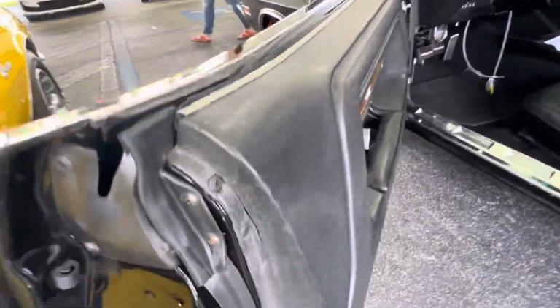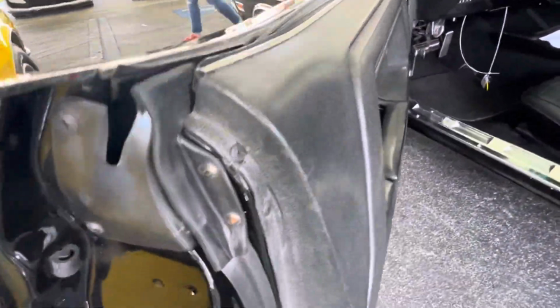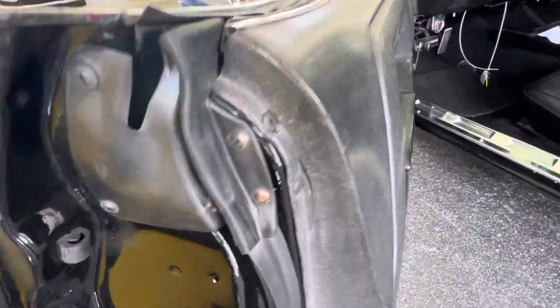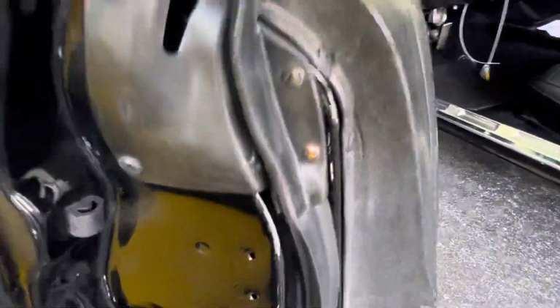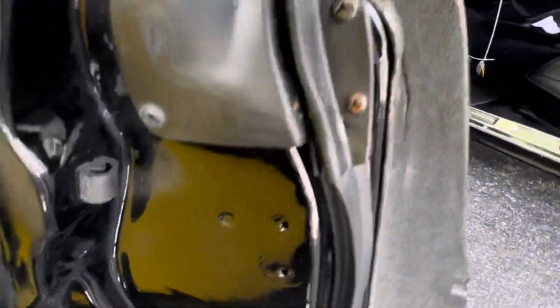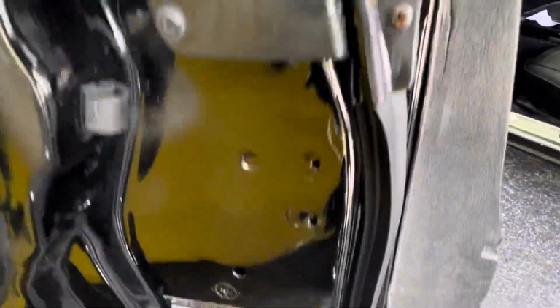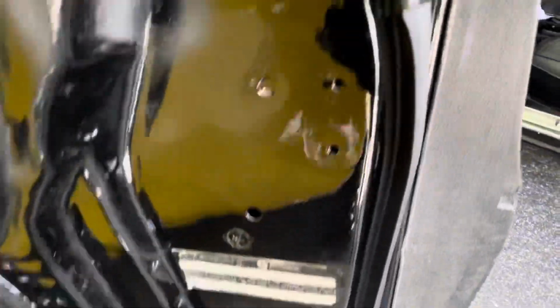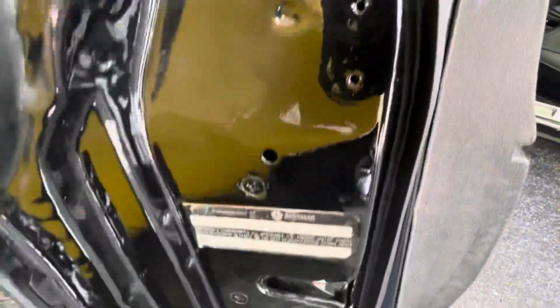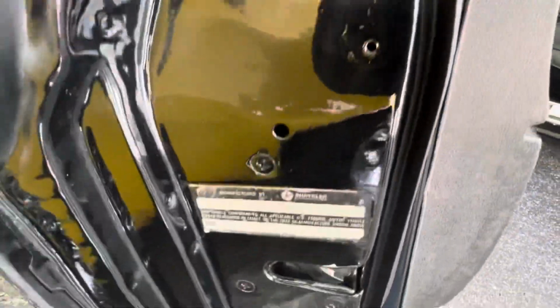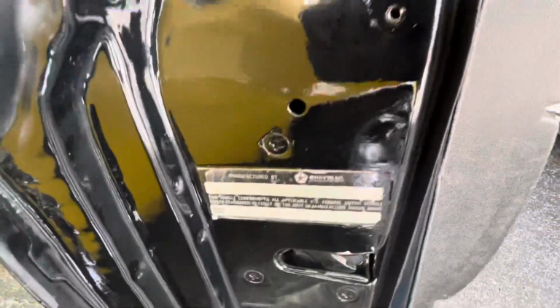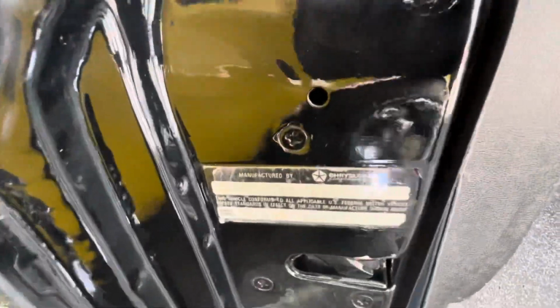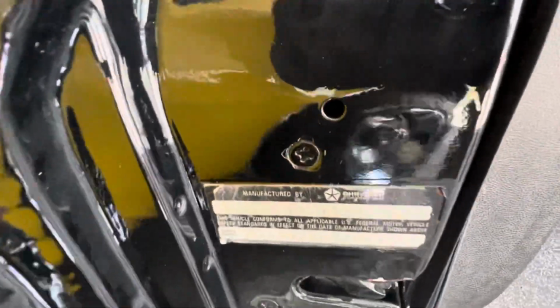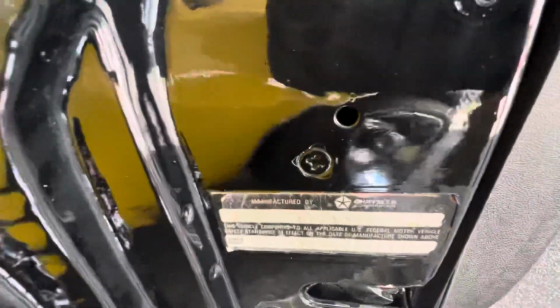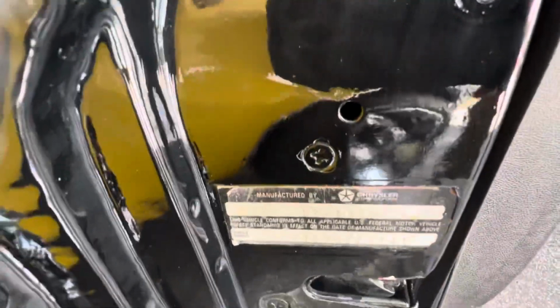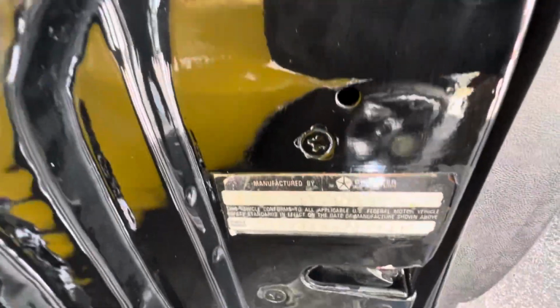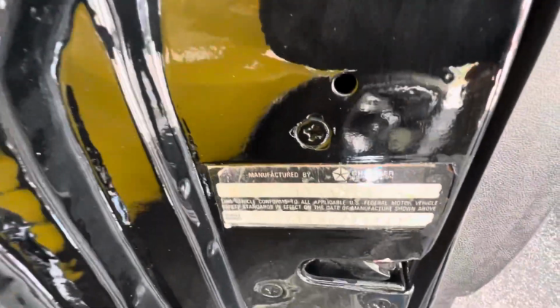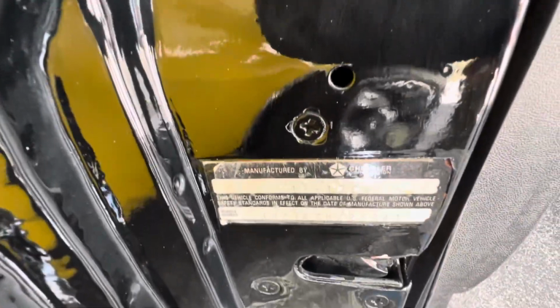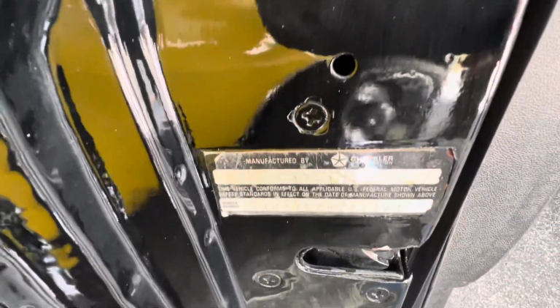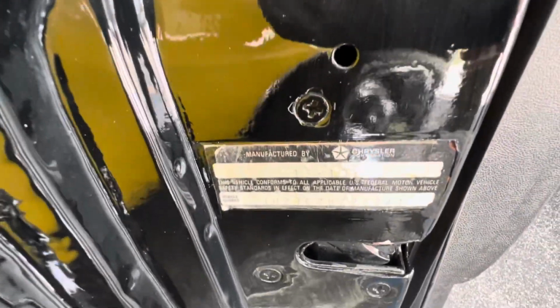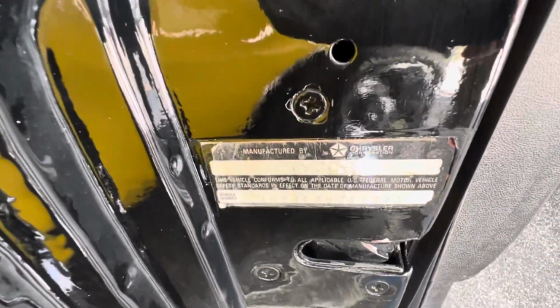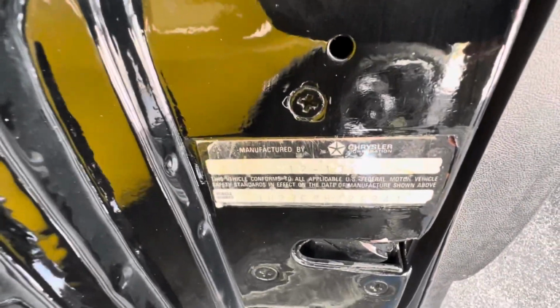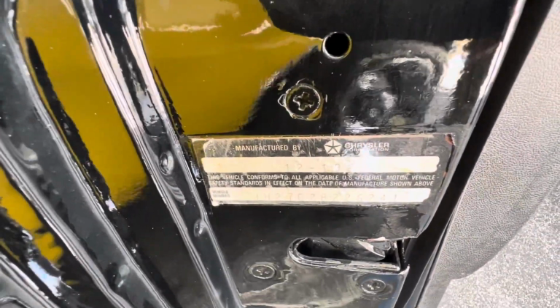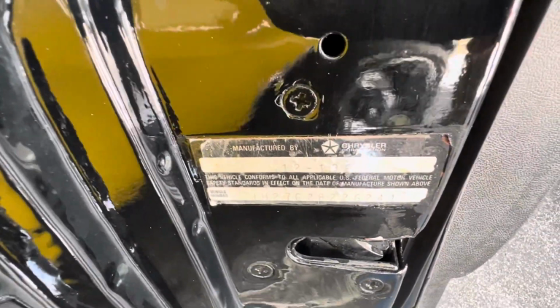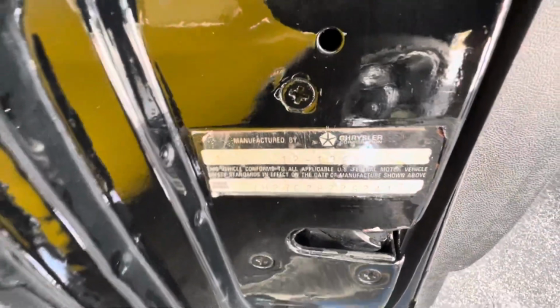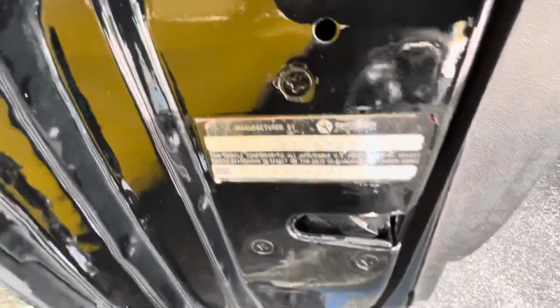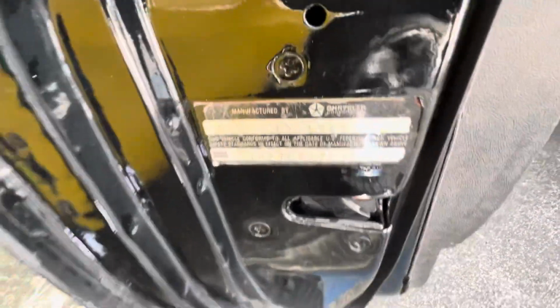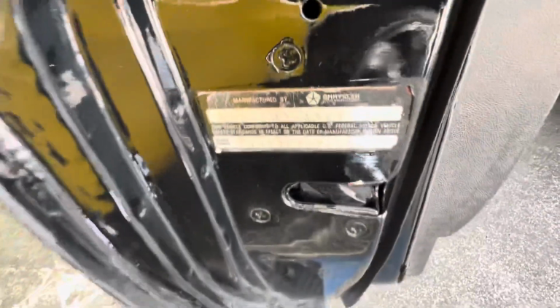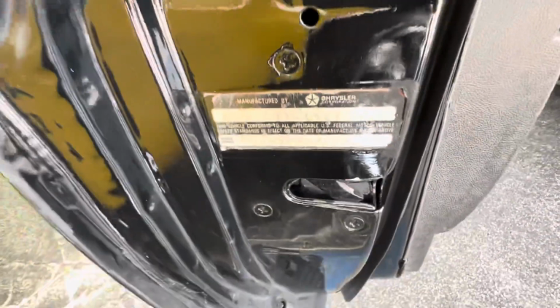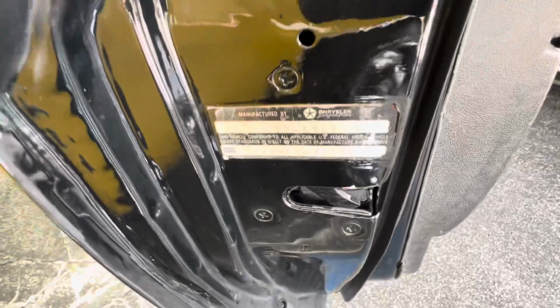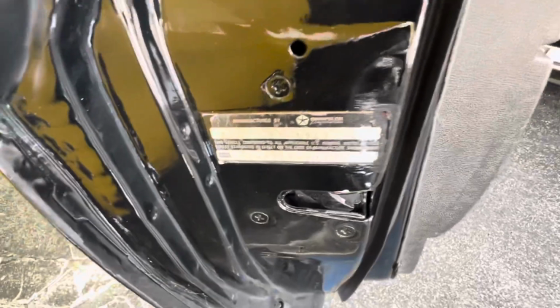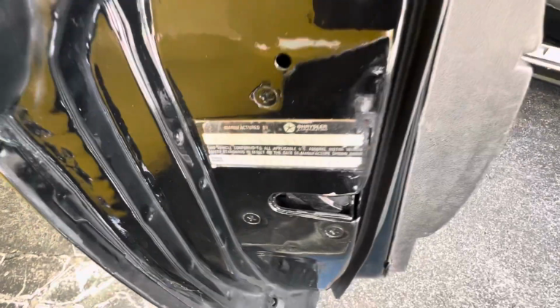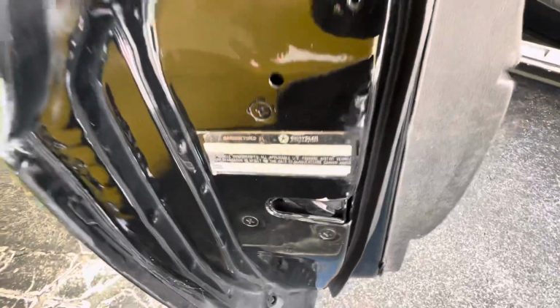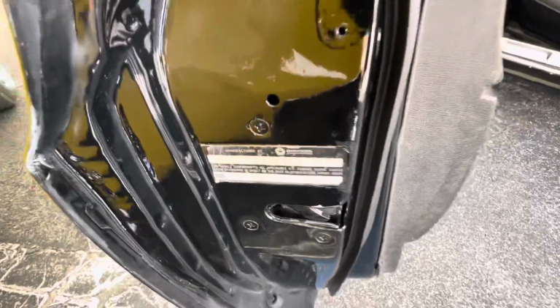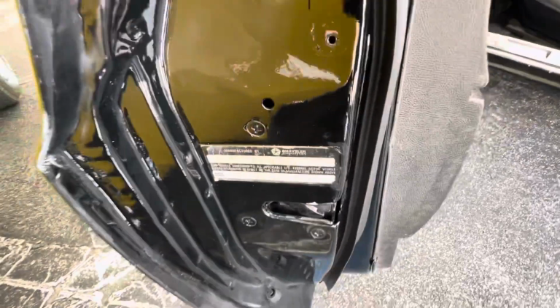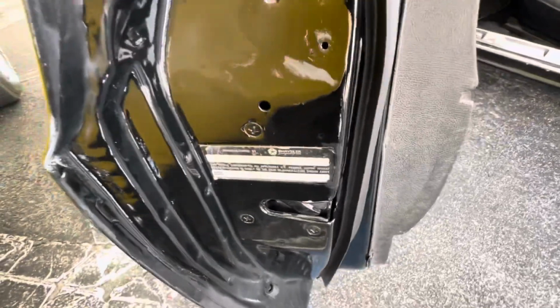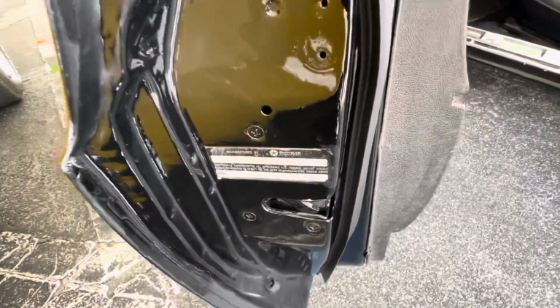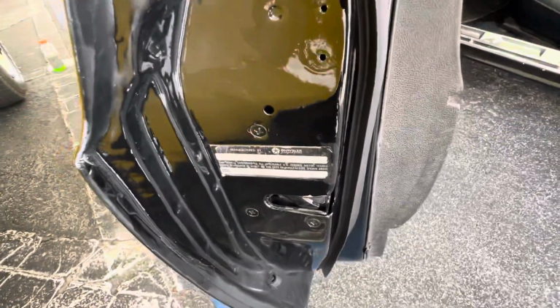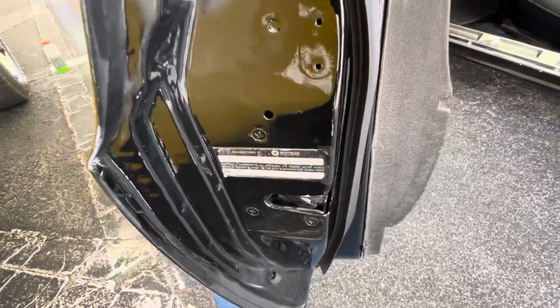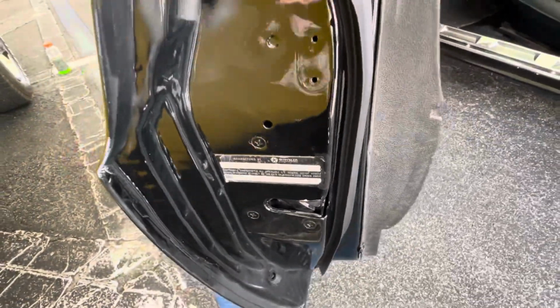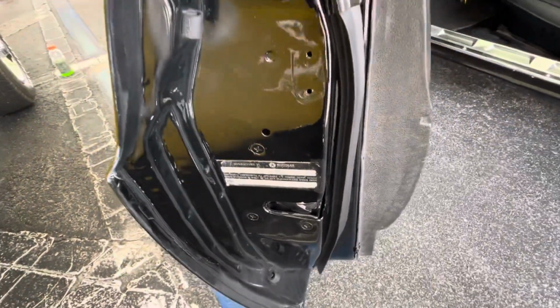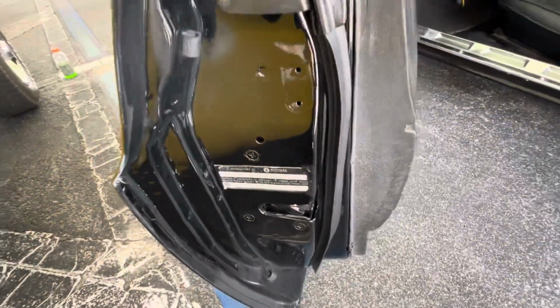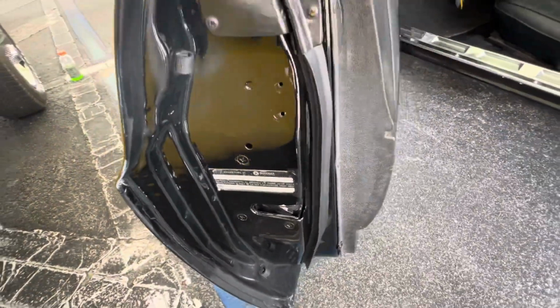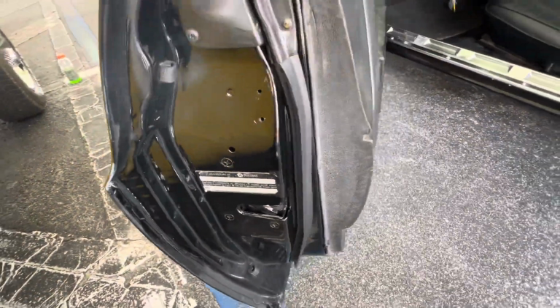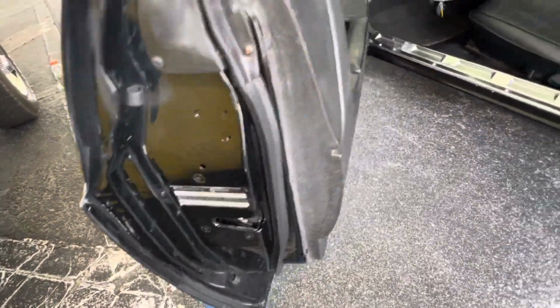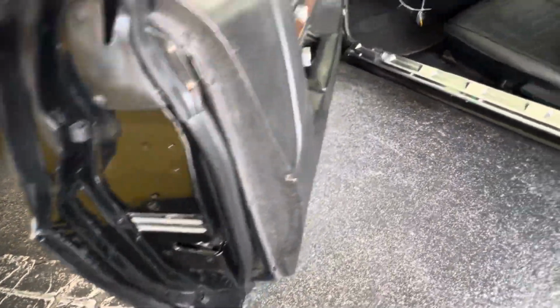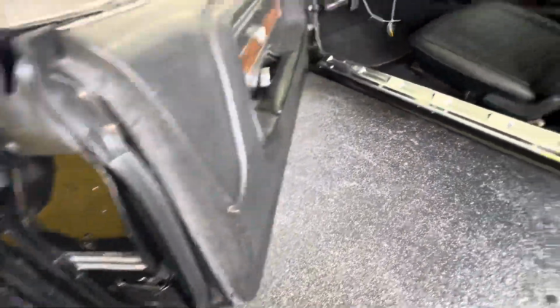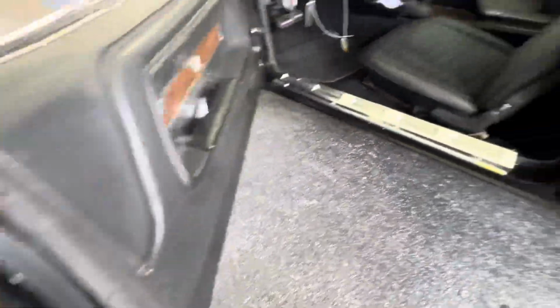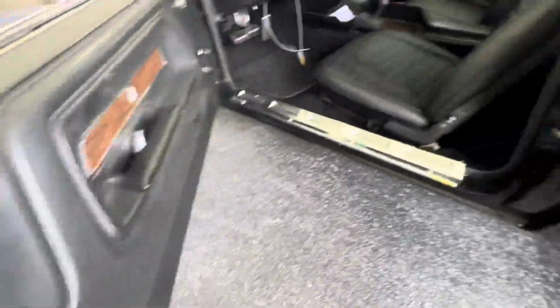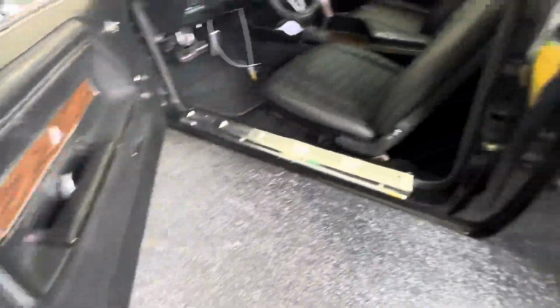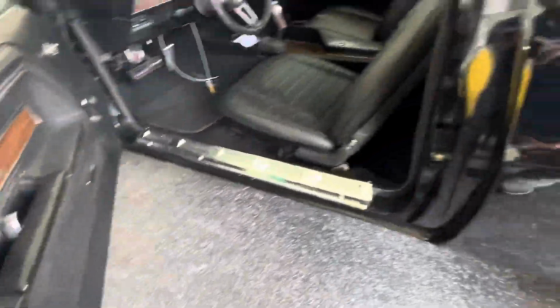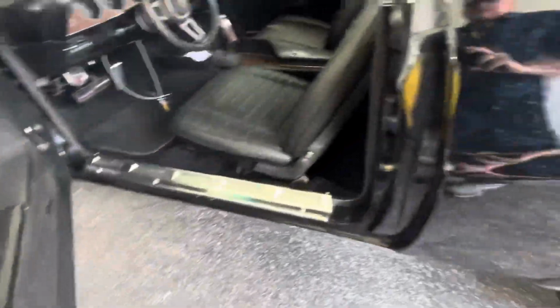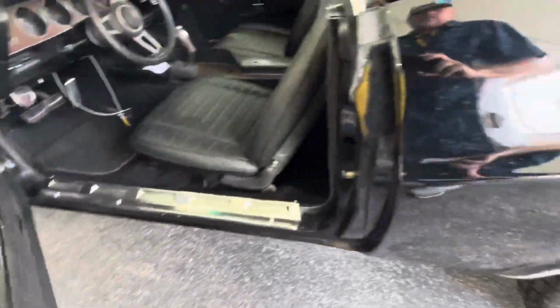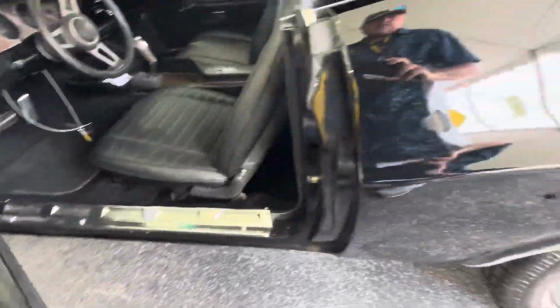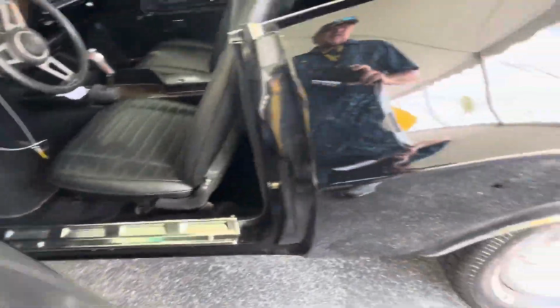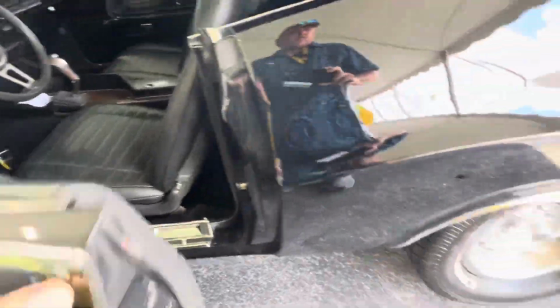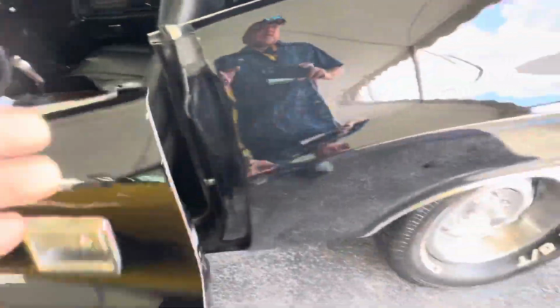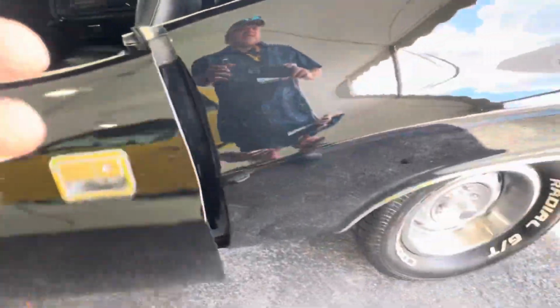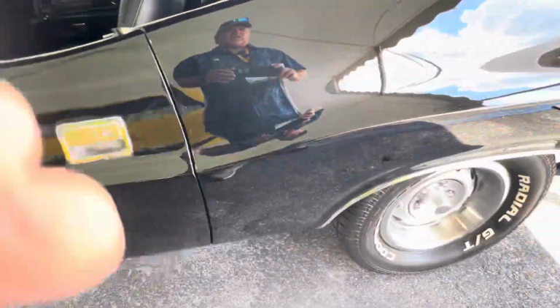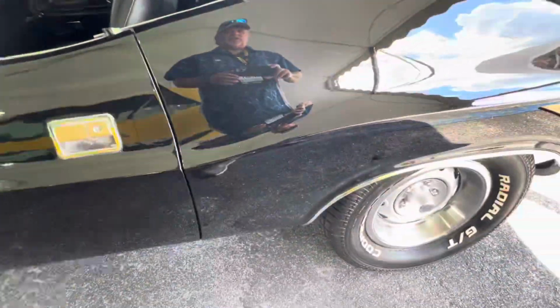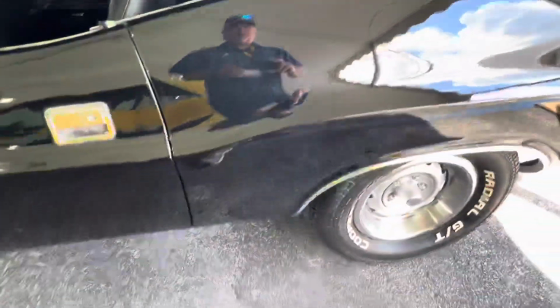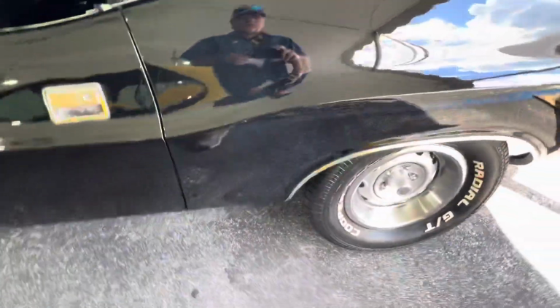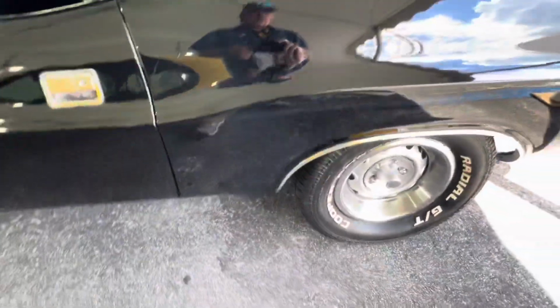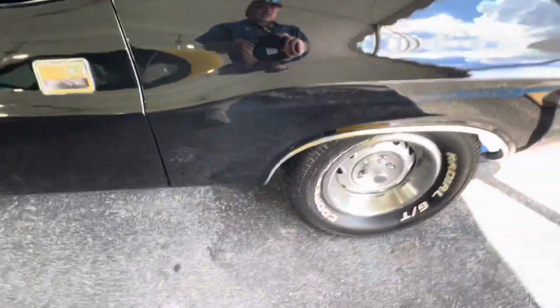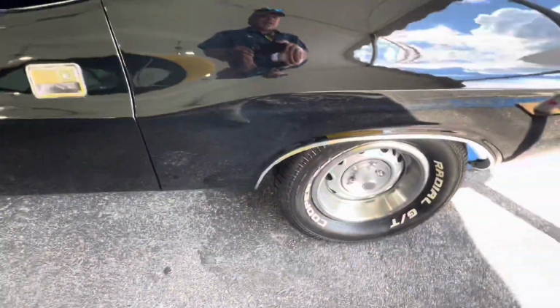It's got an original VIN tag on it. It's been painted around. That's a good sign.